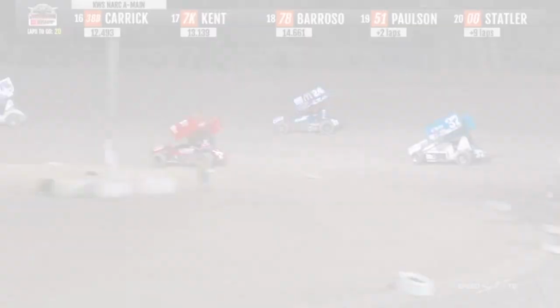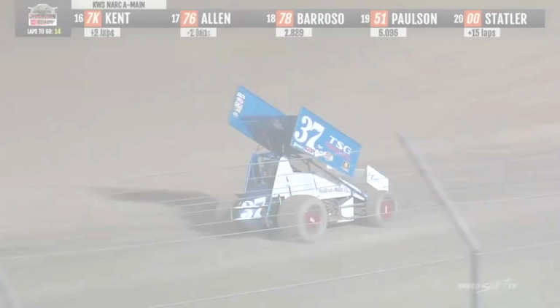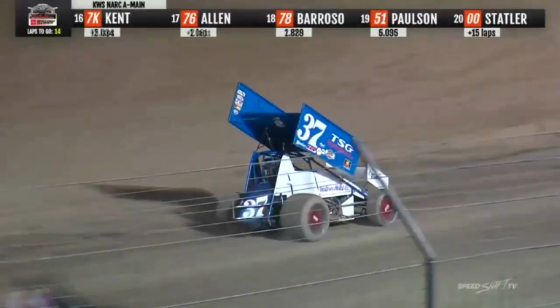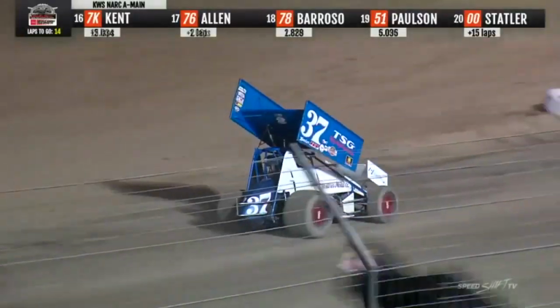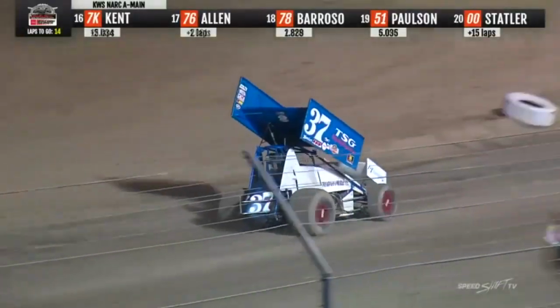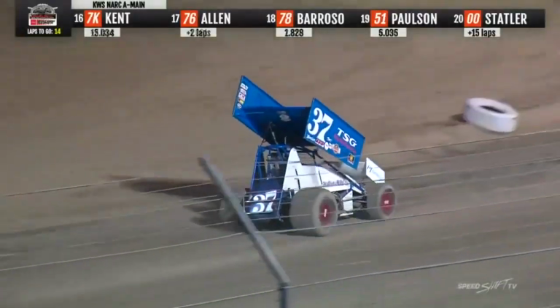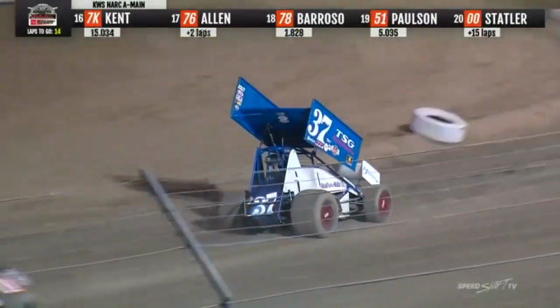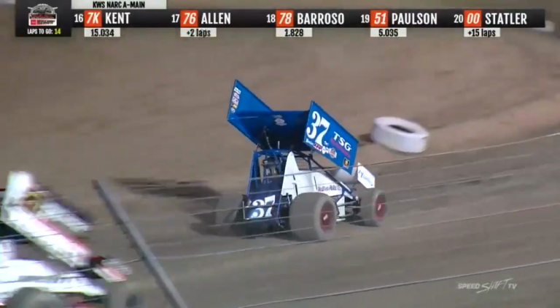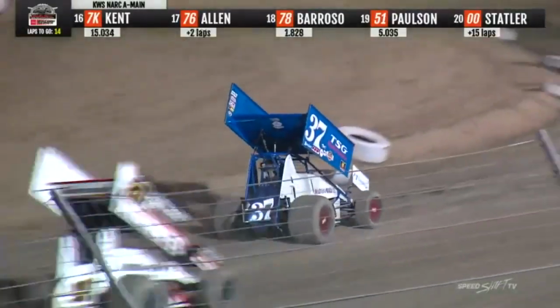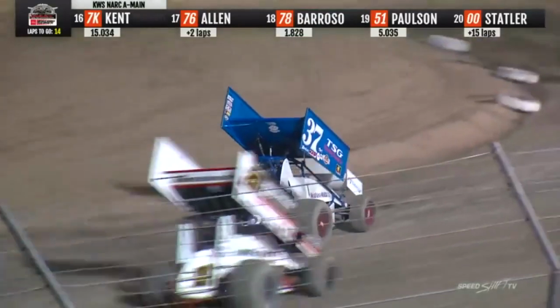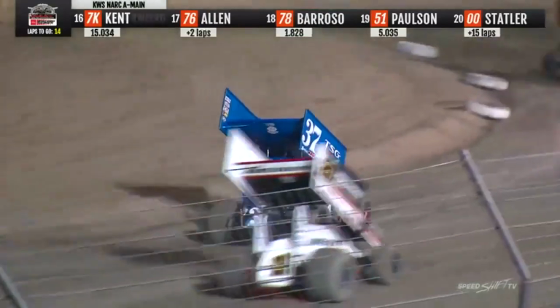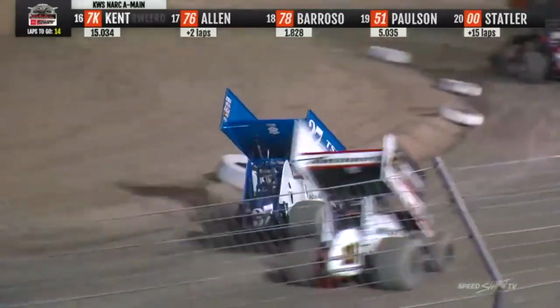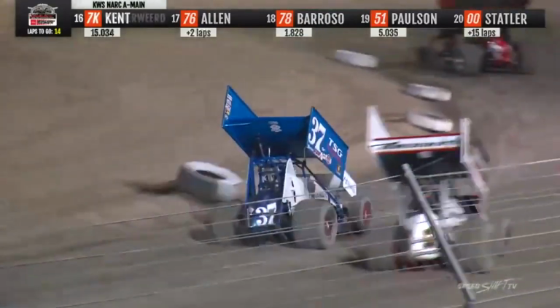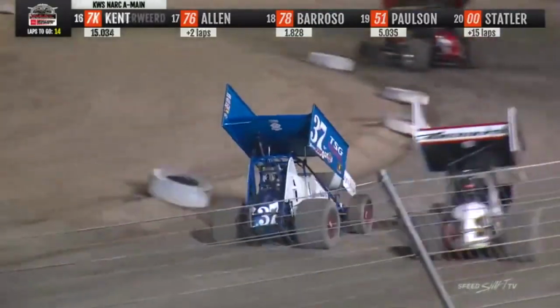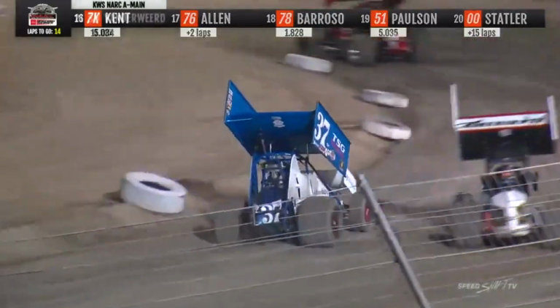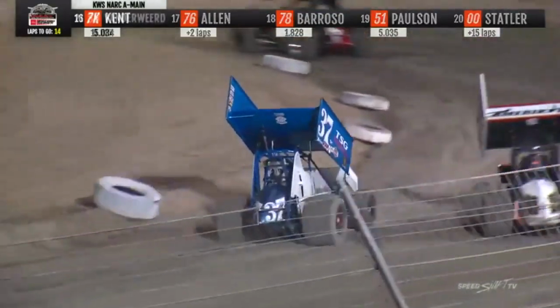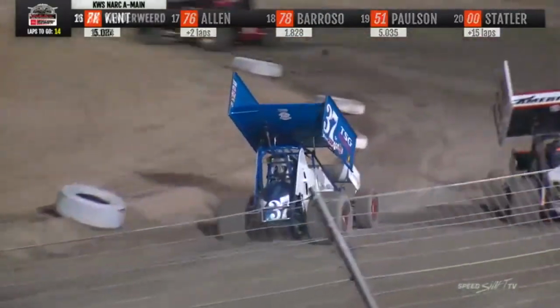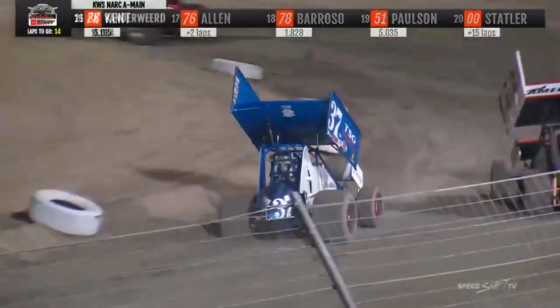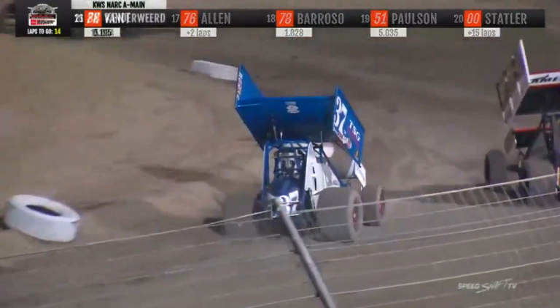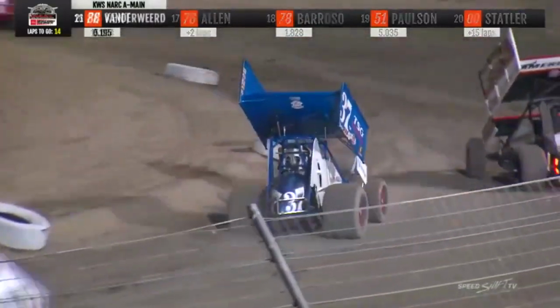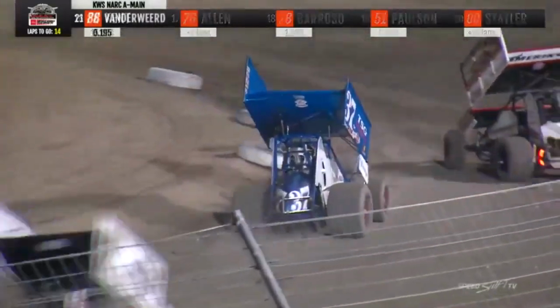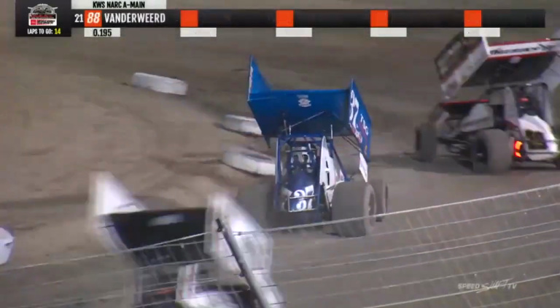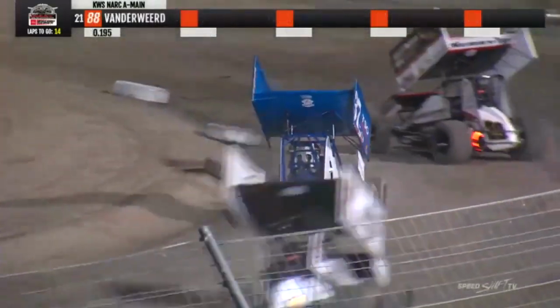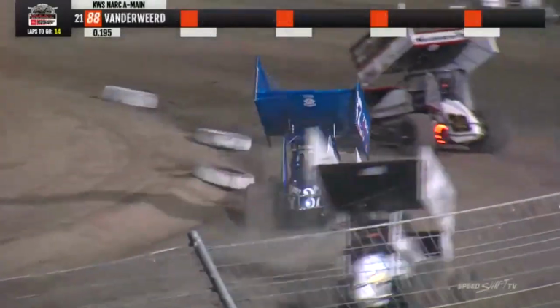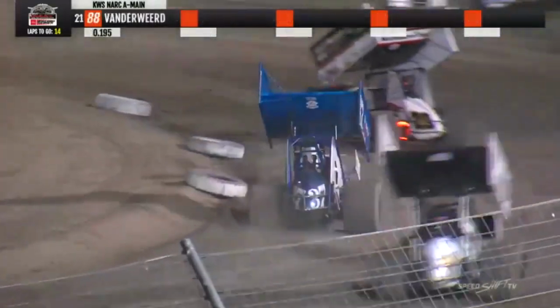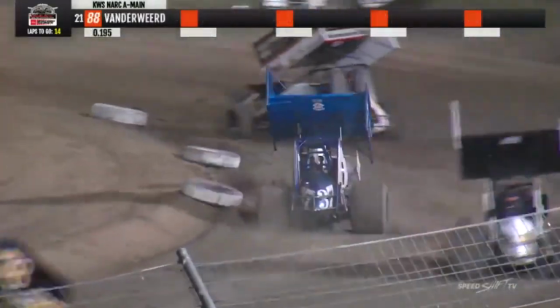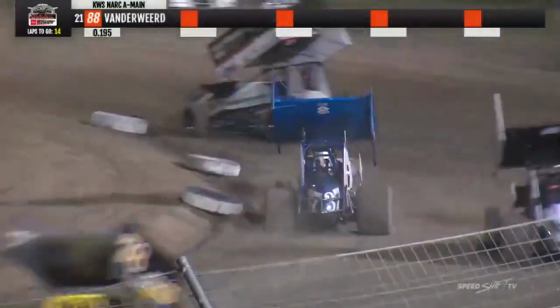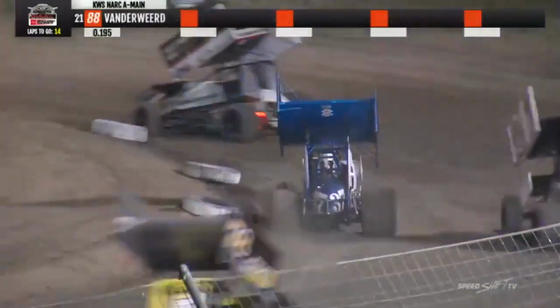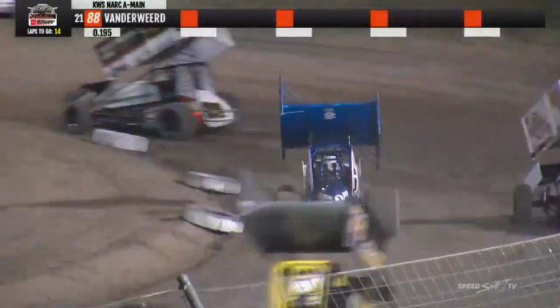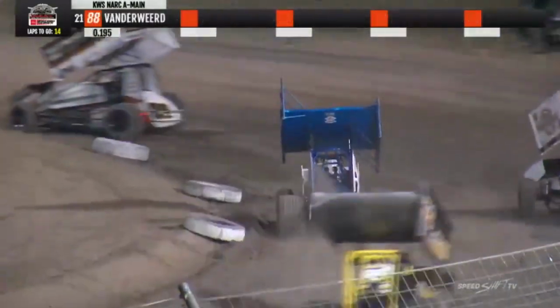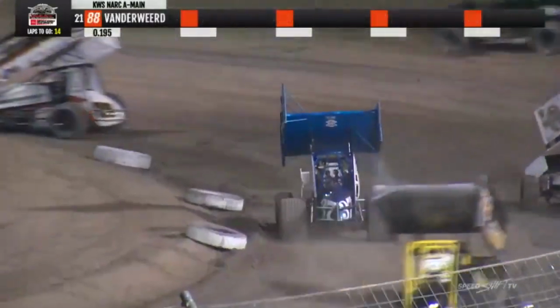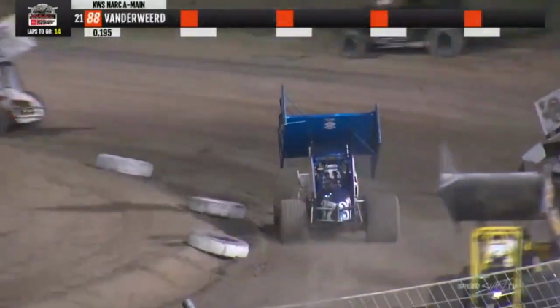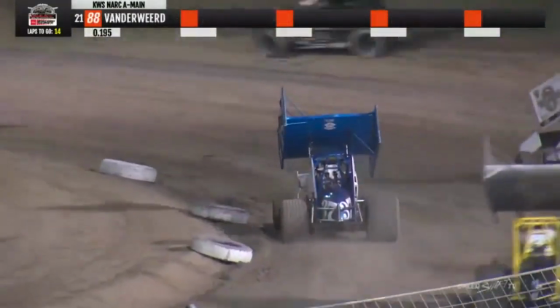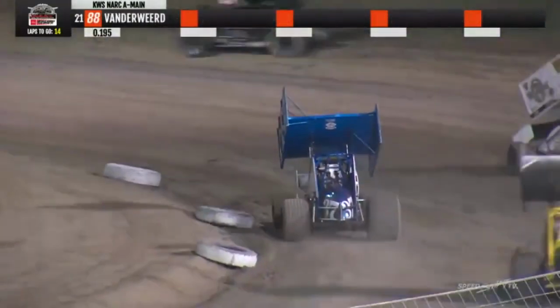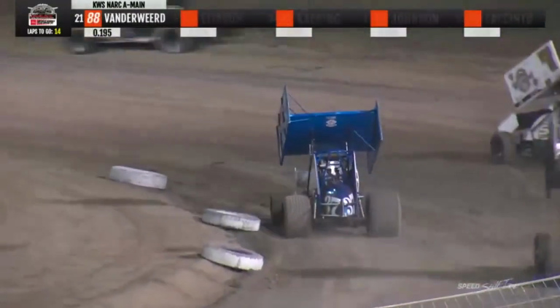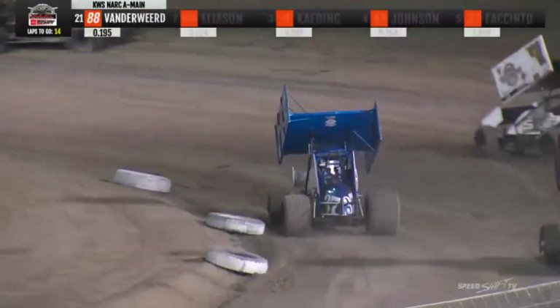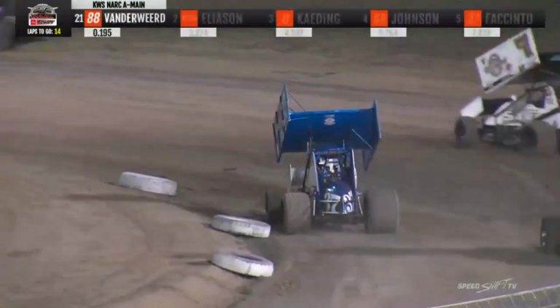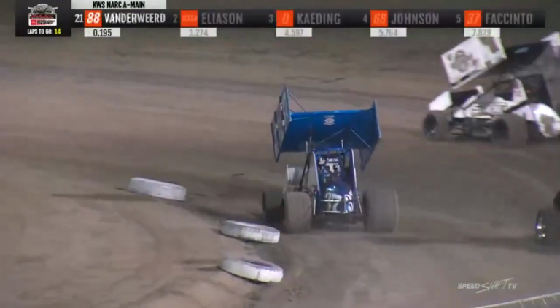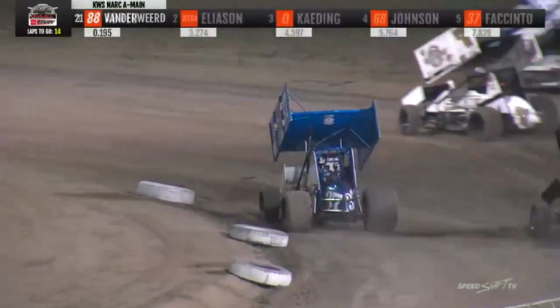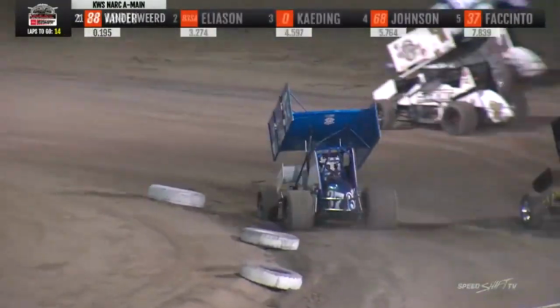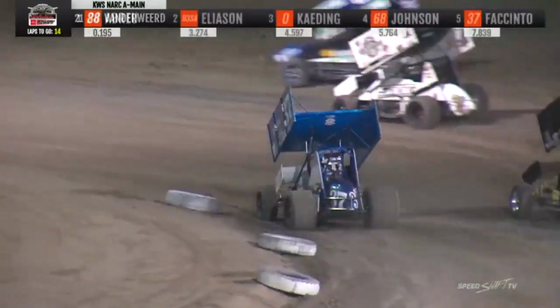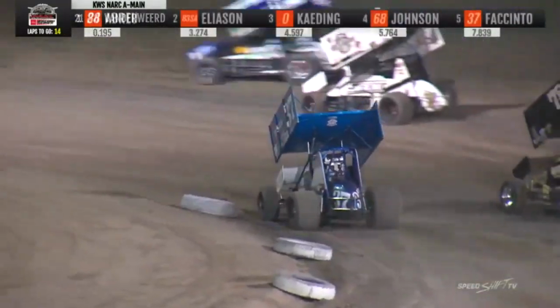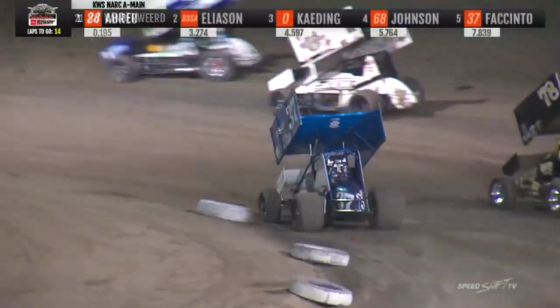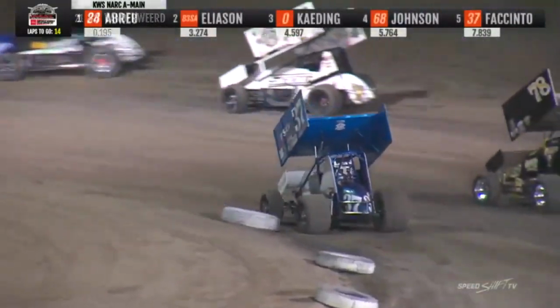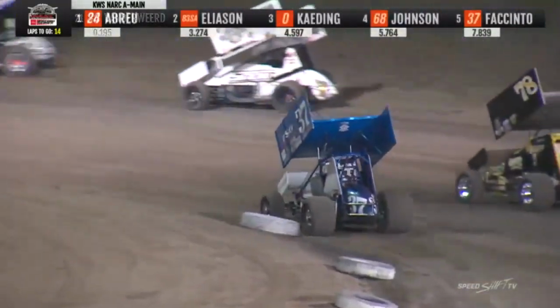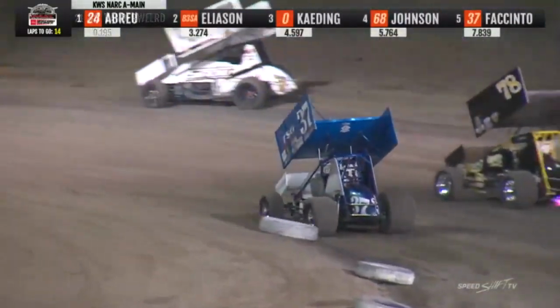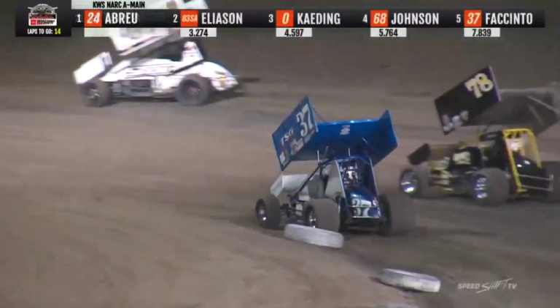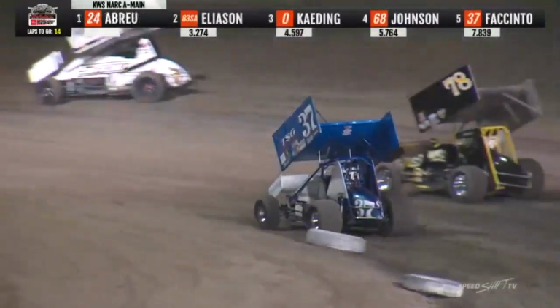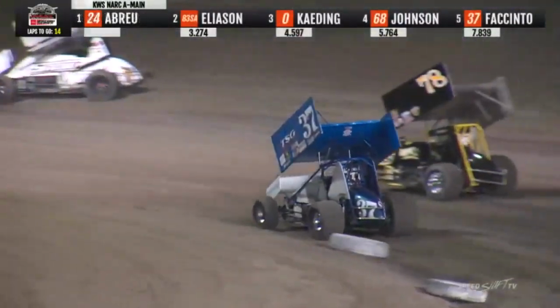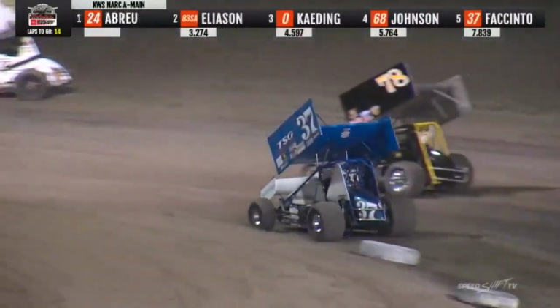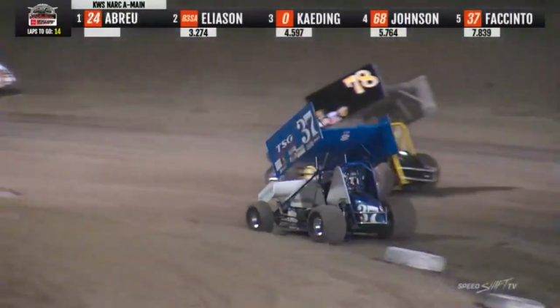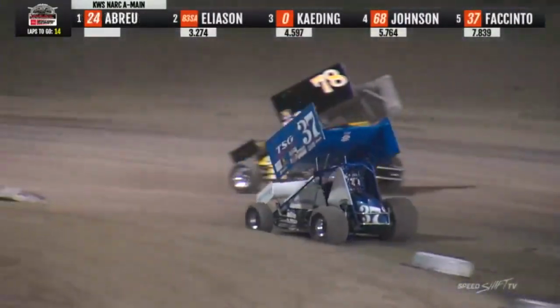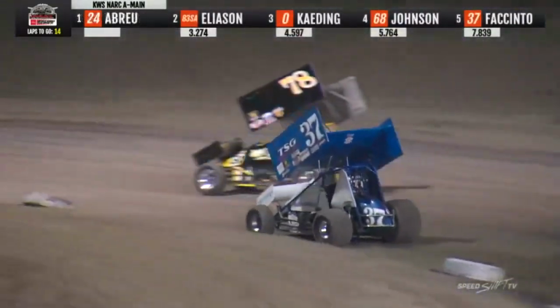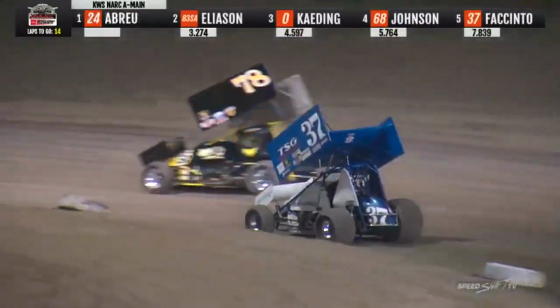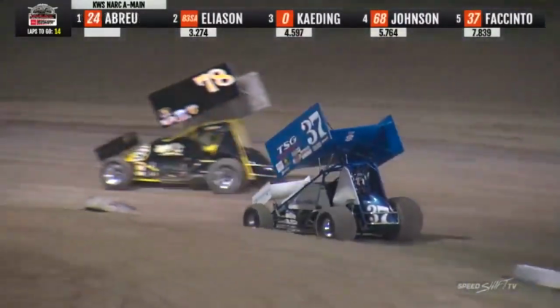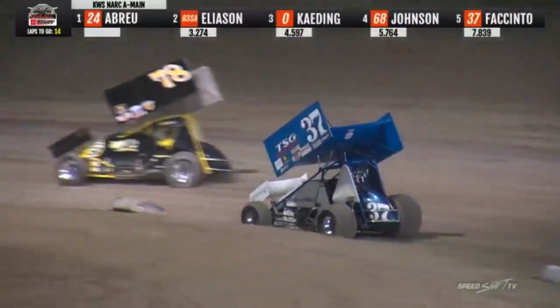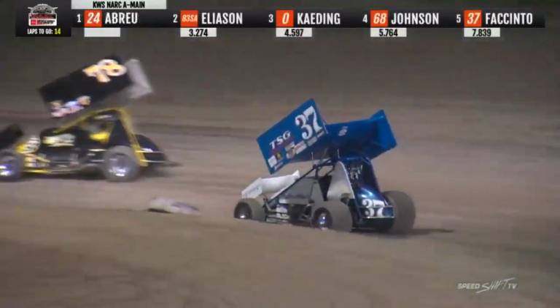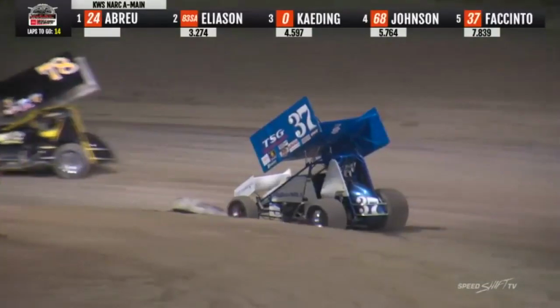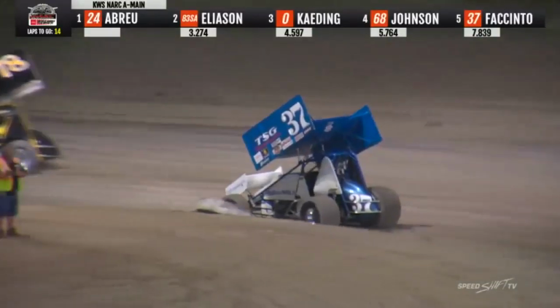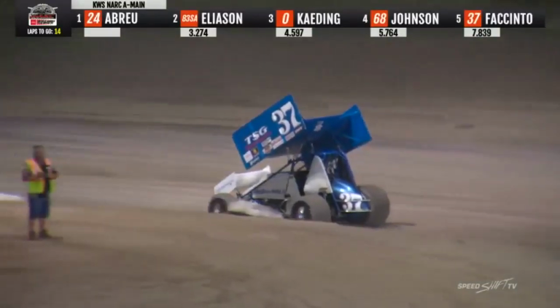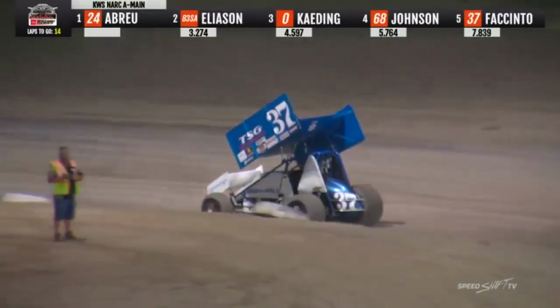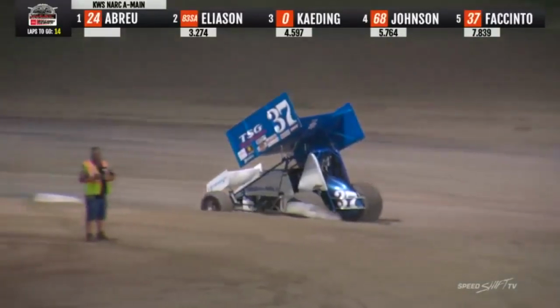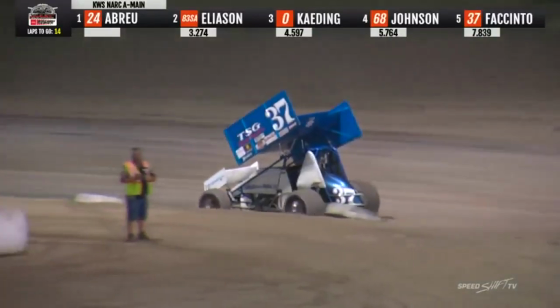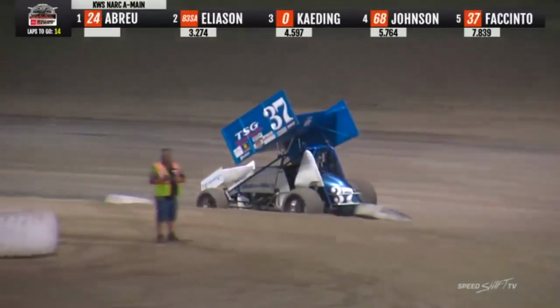Mitchell Facento slows now in the 37 — he's talking about possible front end damage. Yellow flag is going to wave.